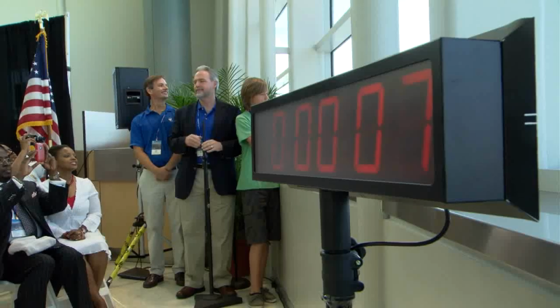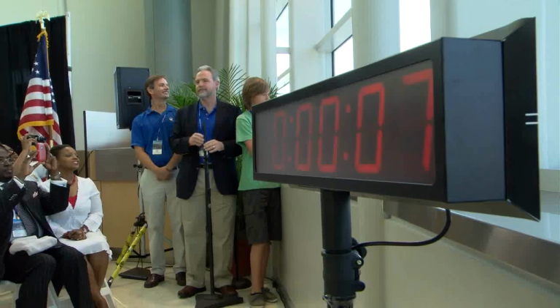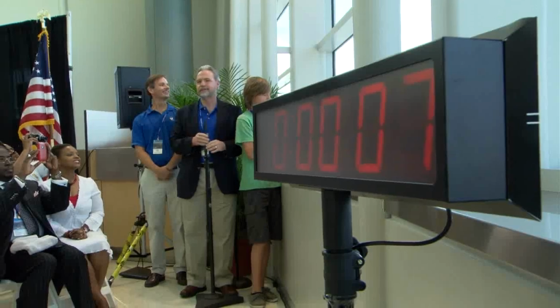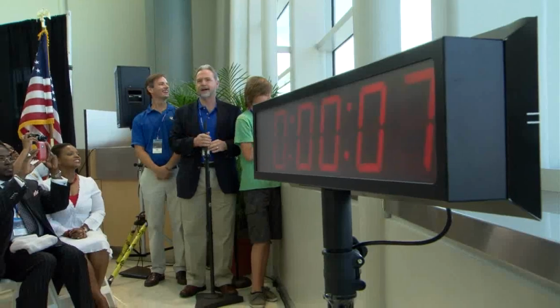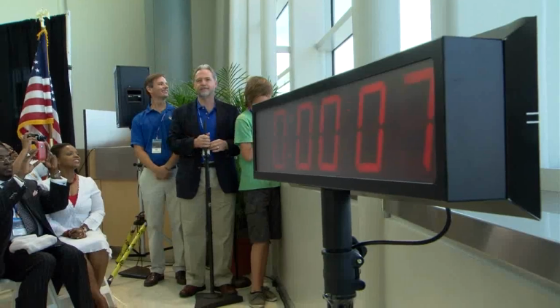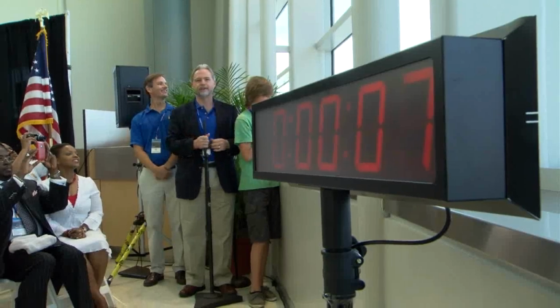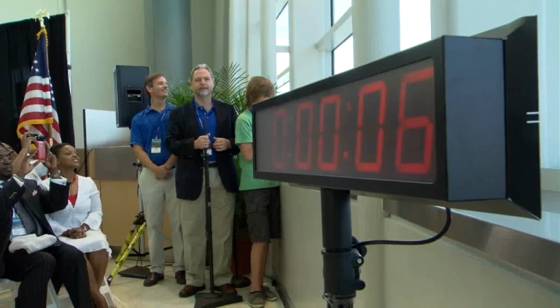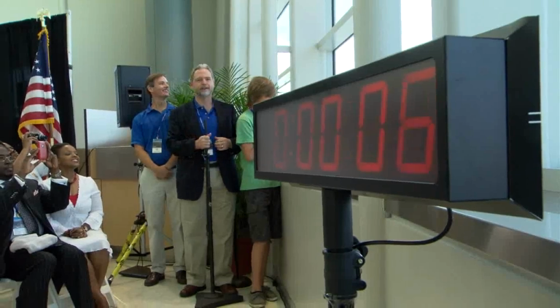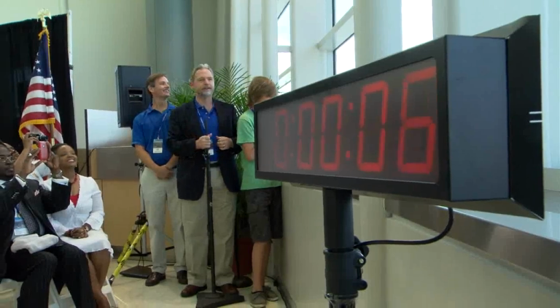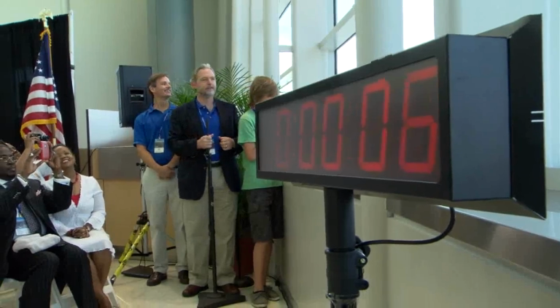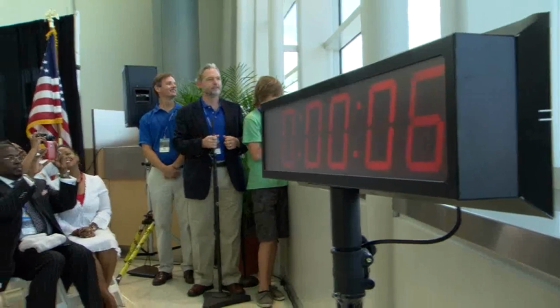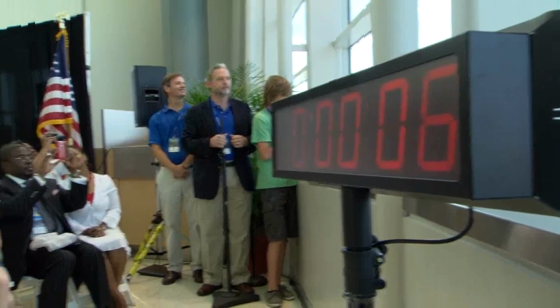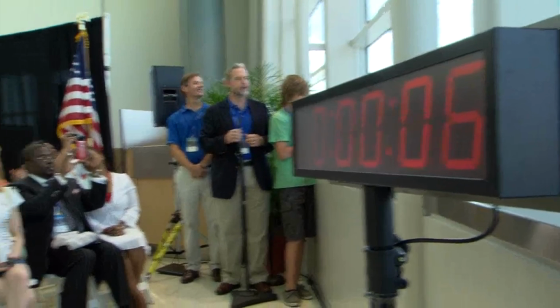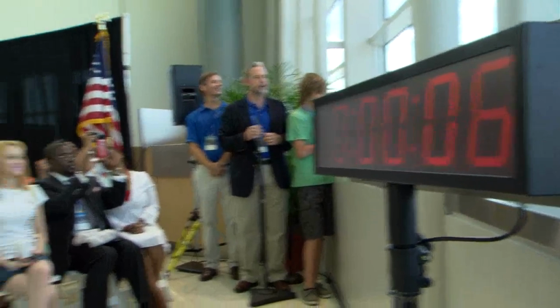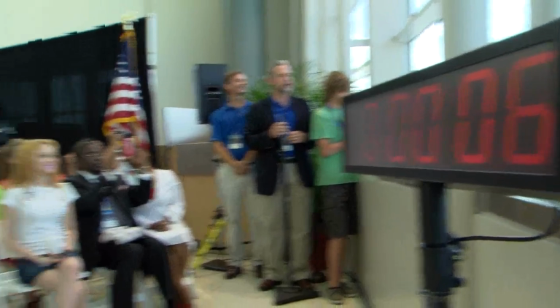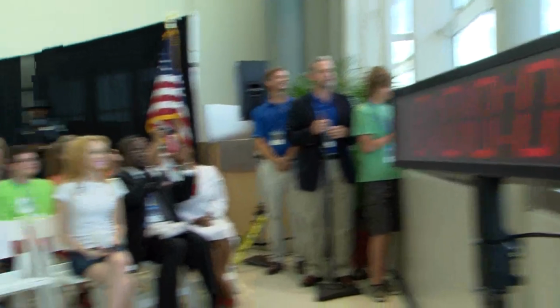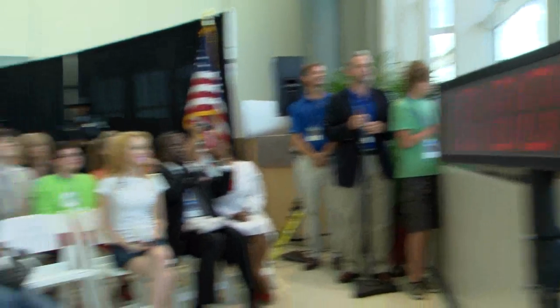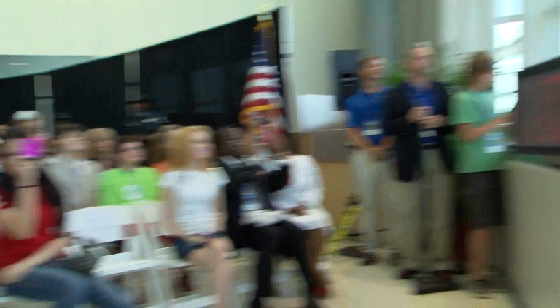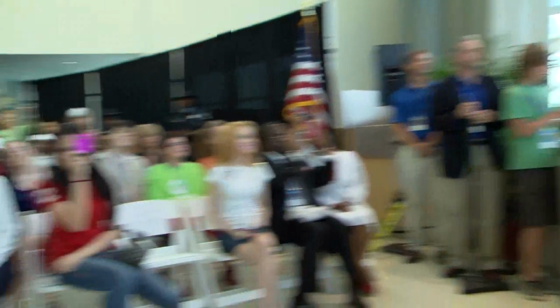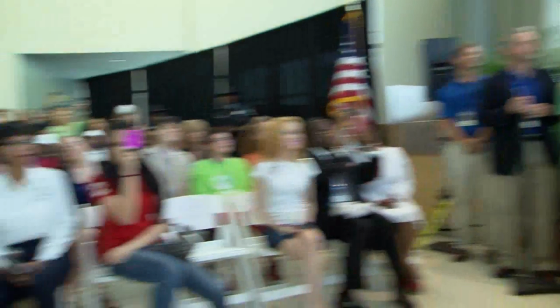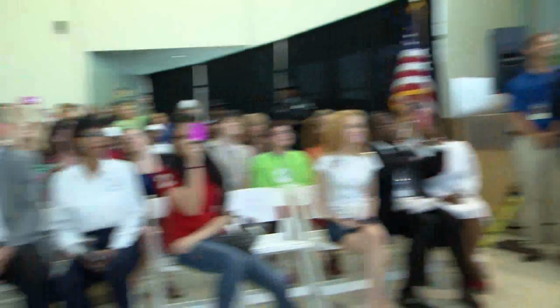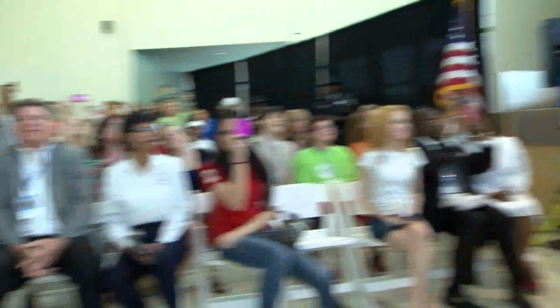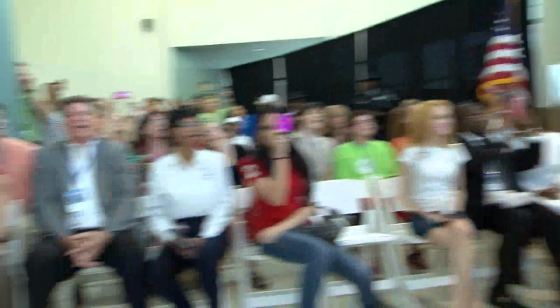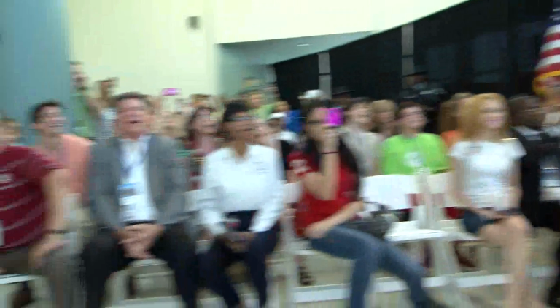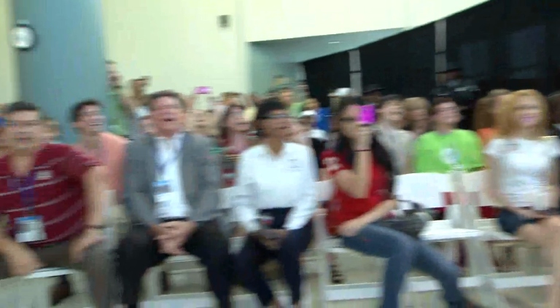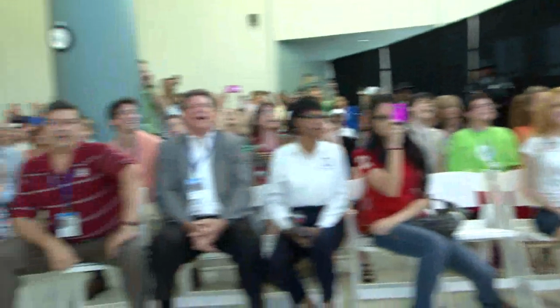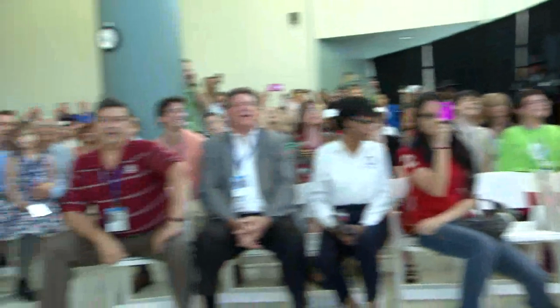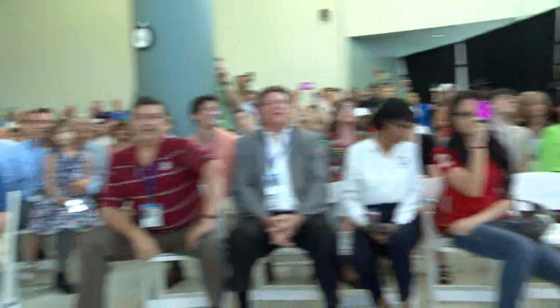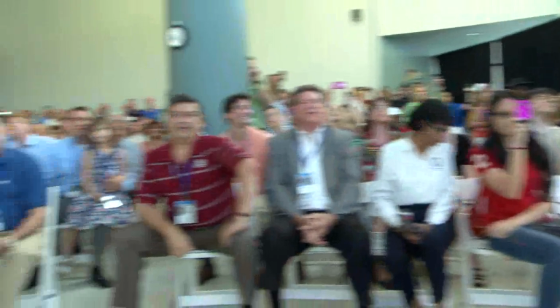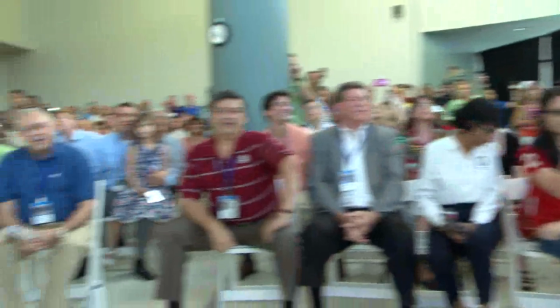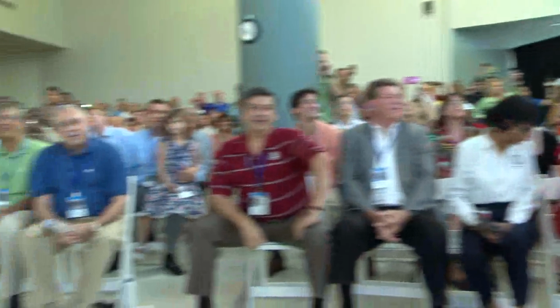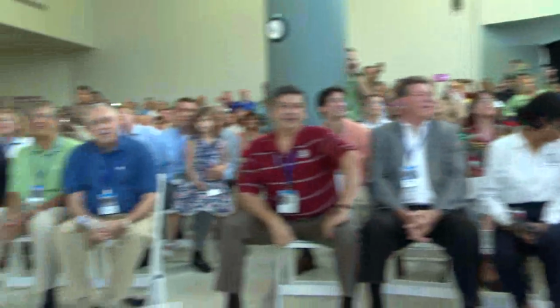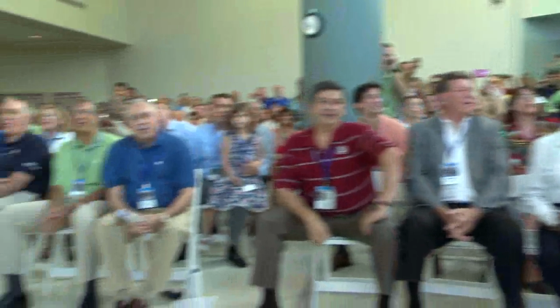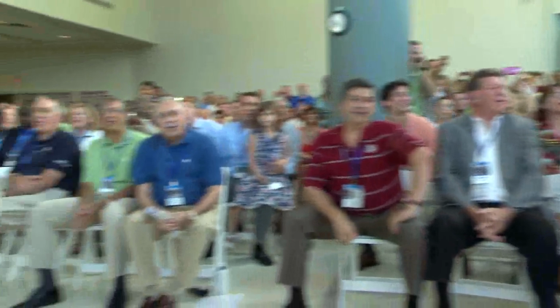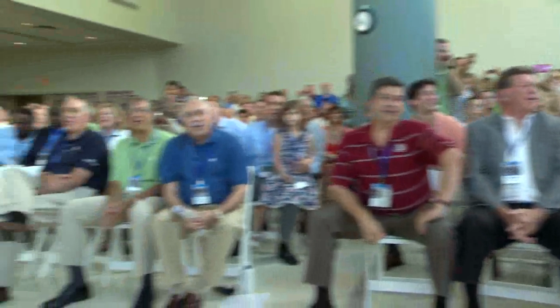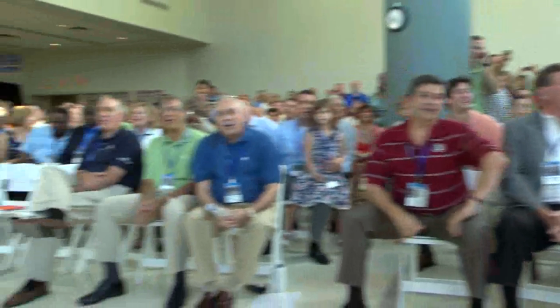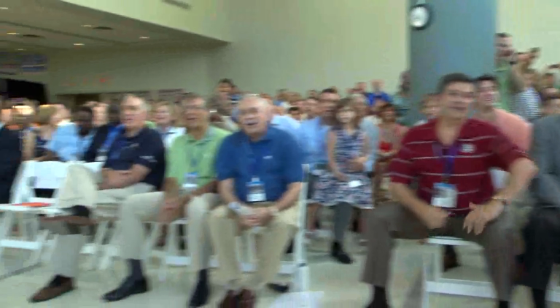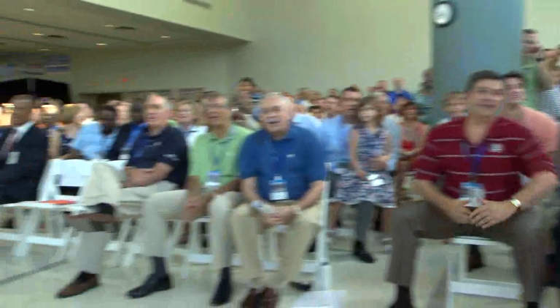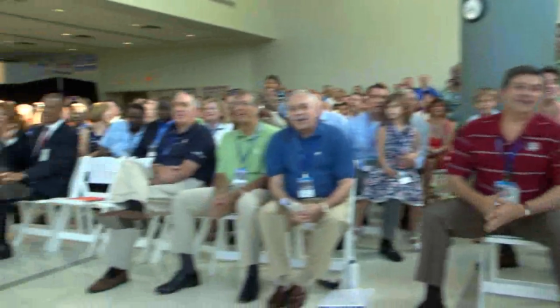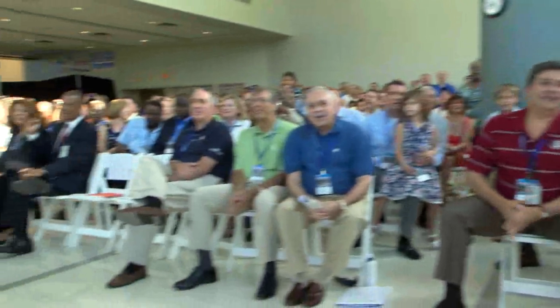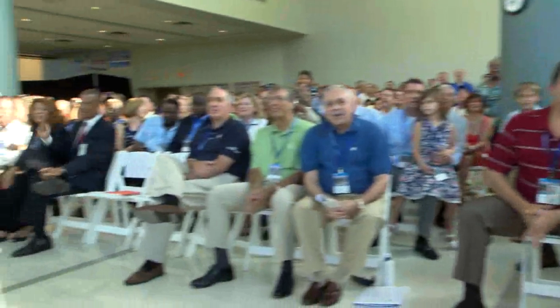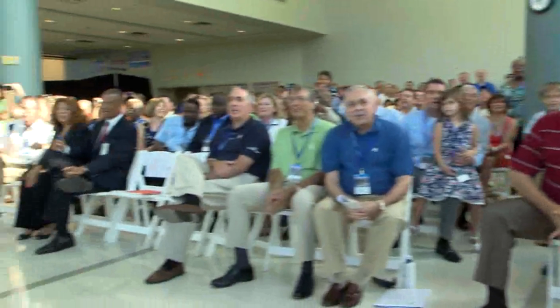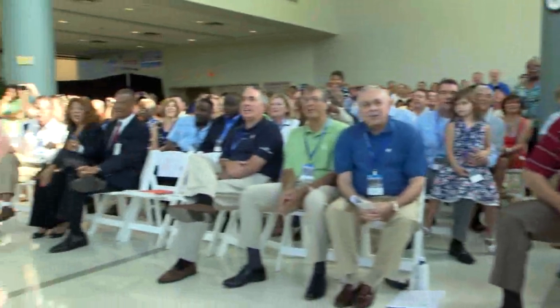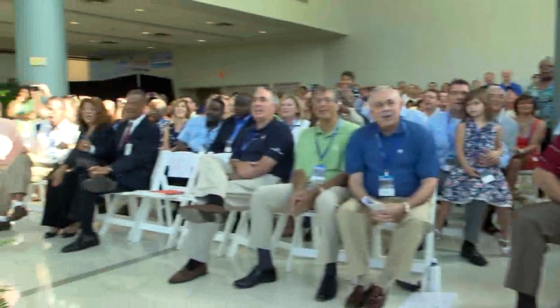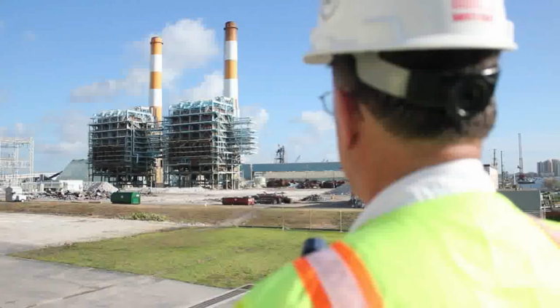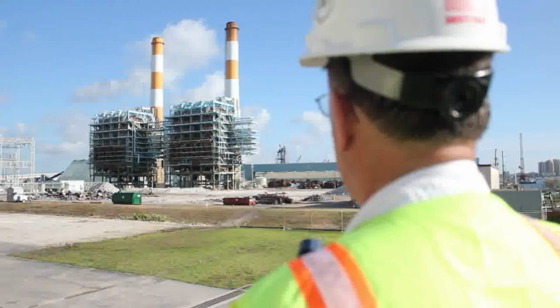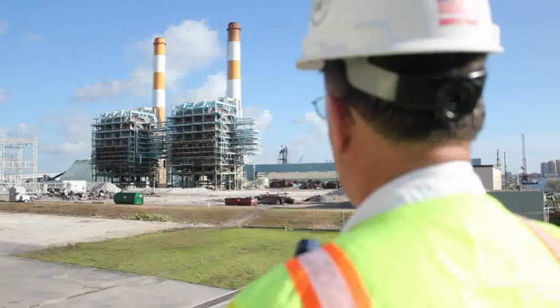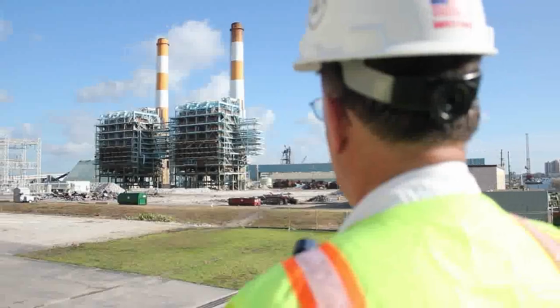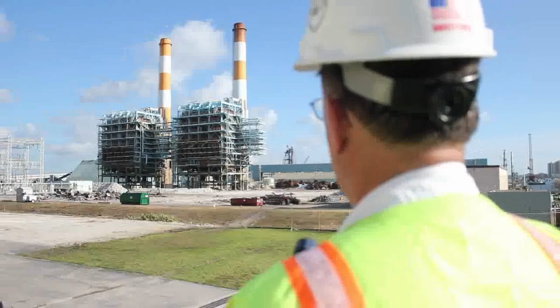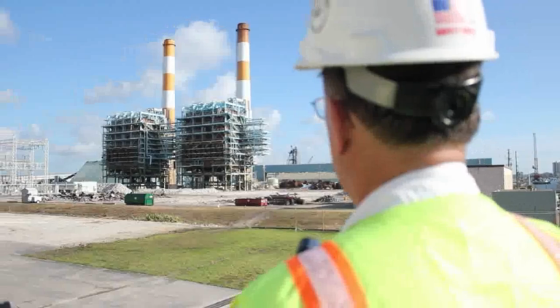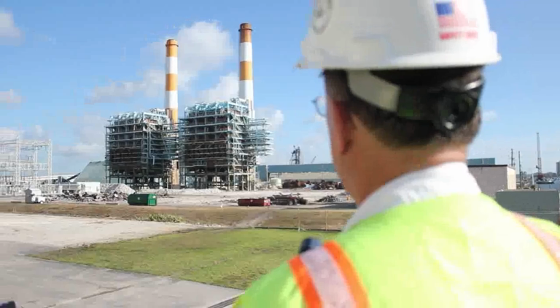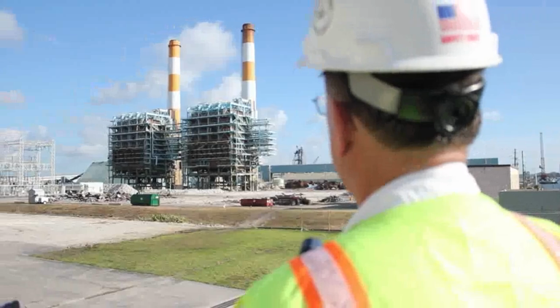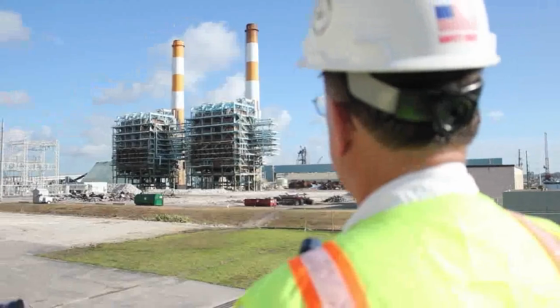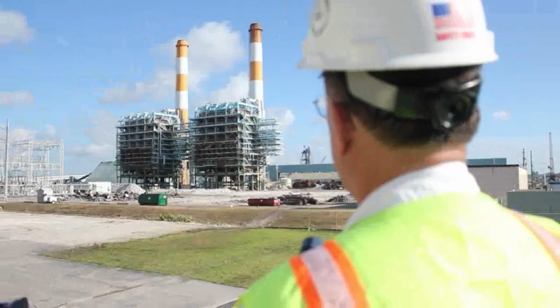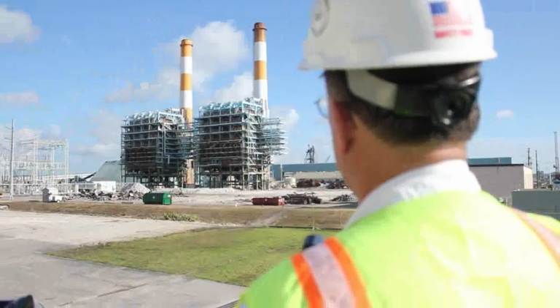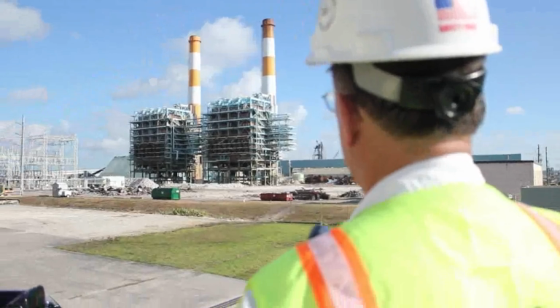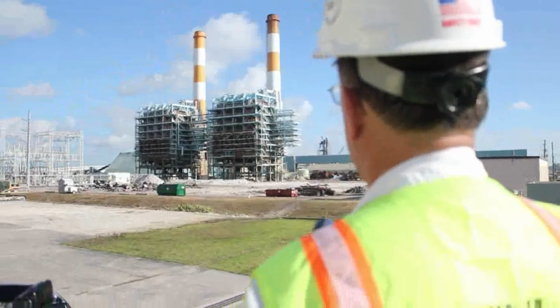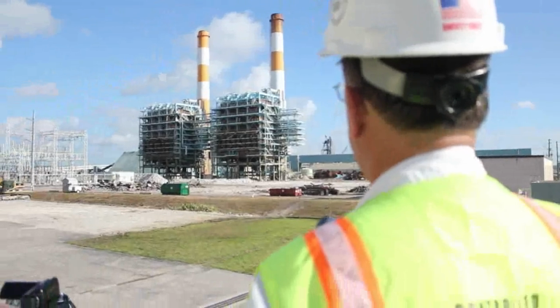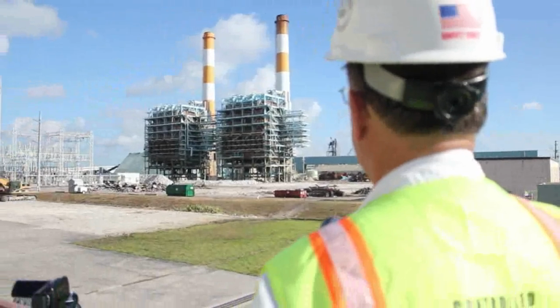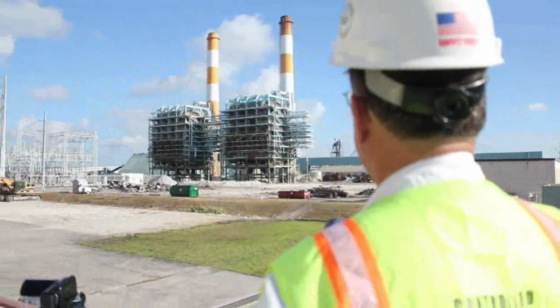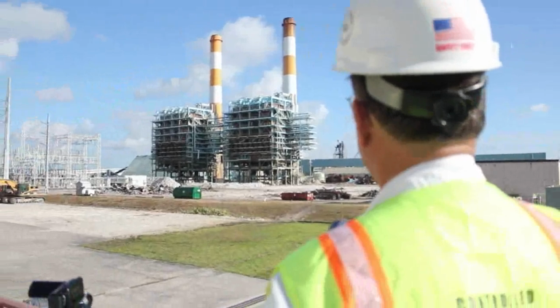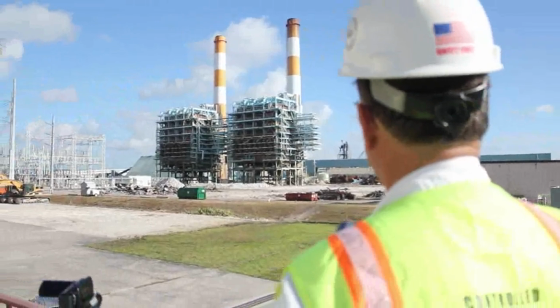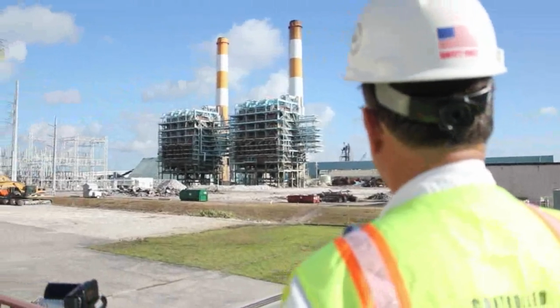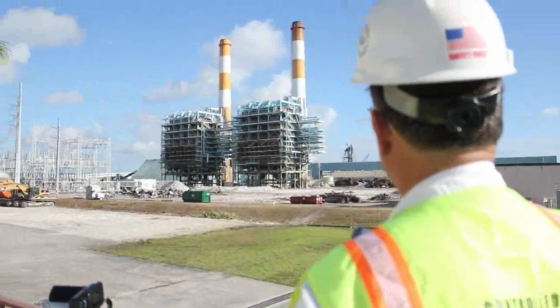7, 6, 5, 4, 3, 2, 1. This is the sound of progress.